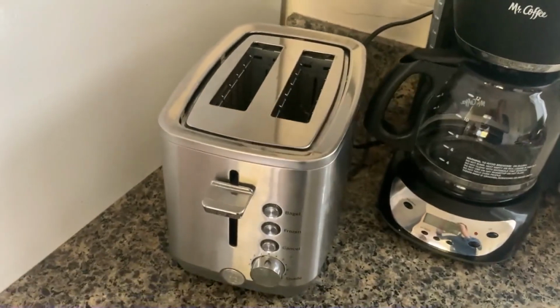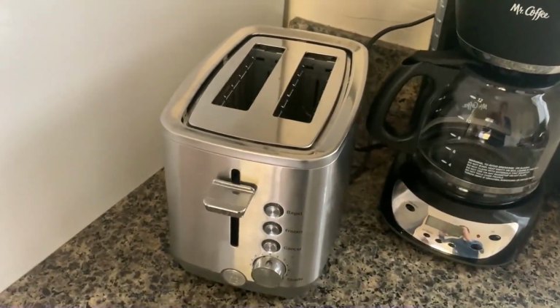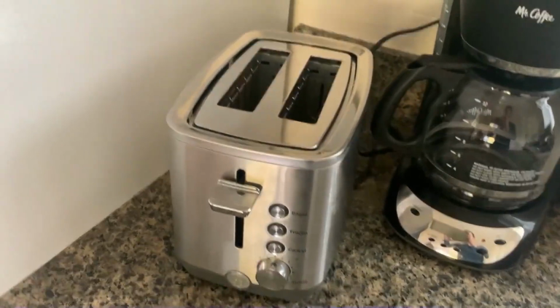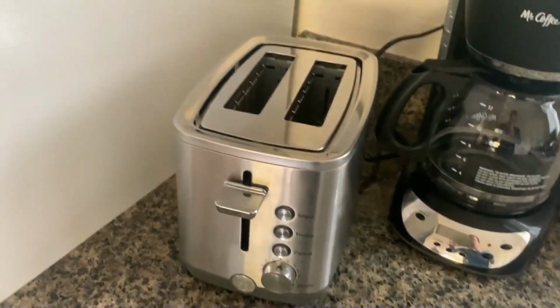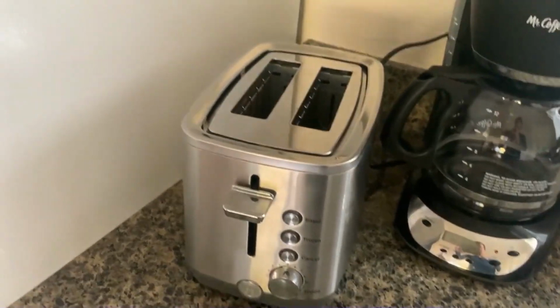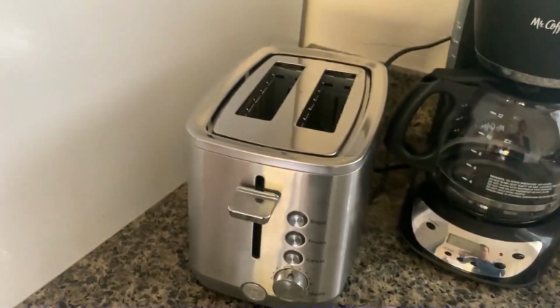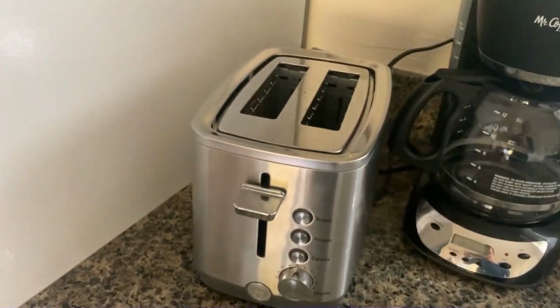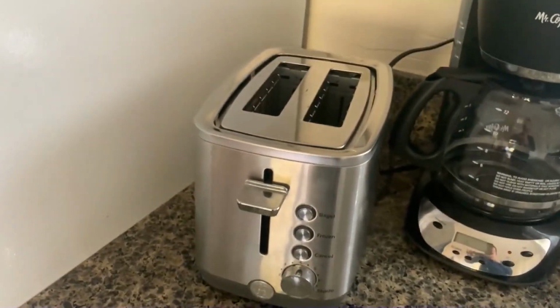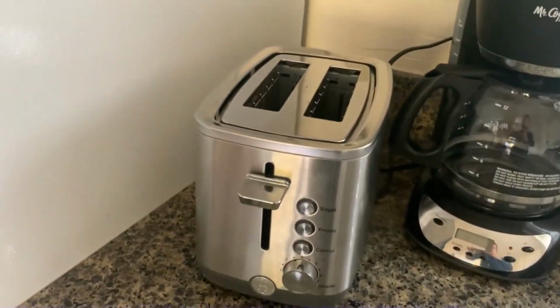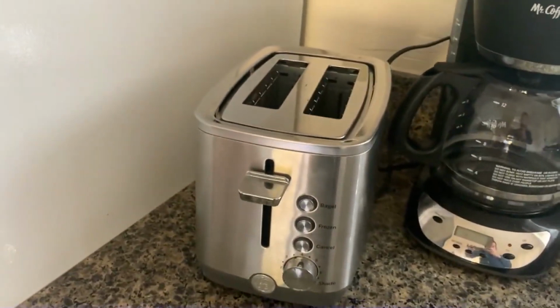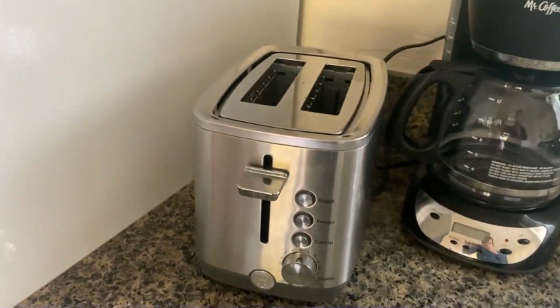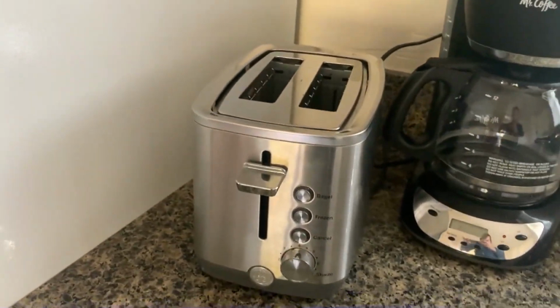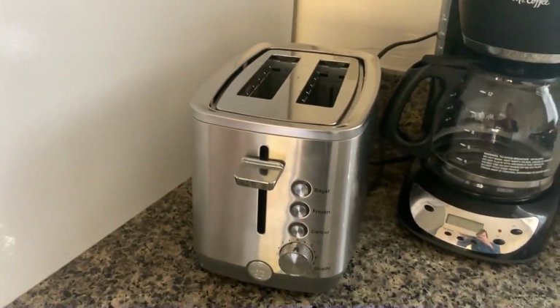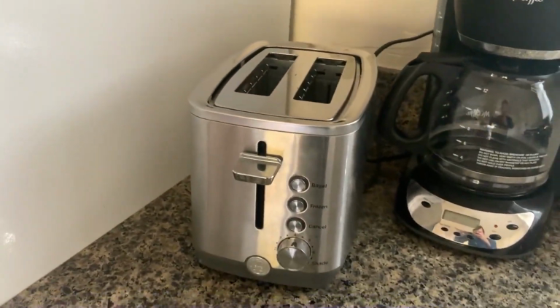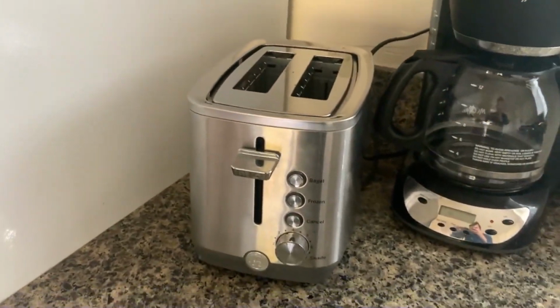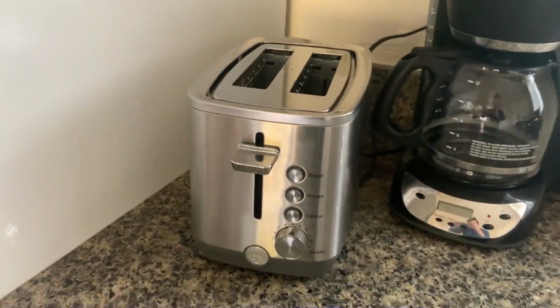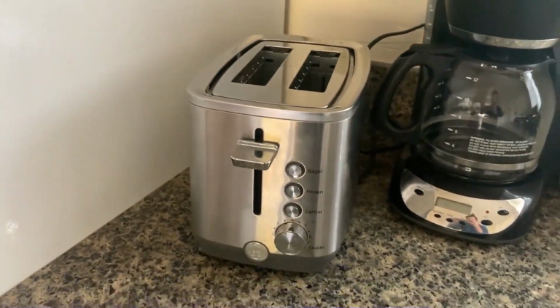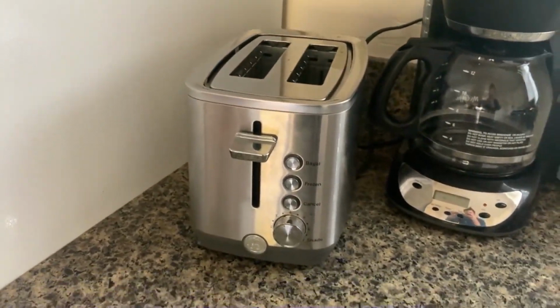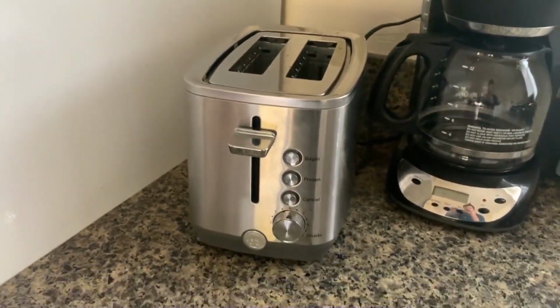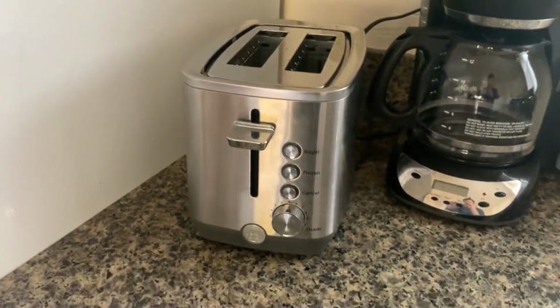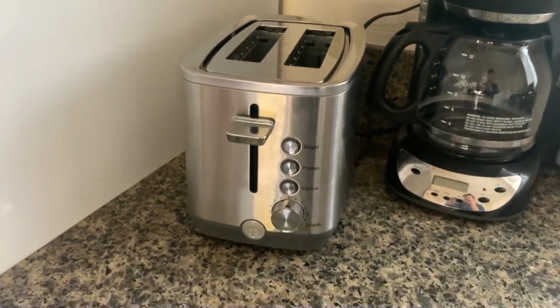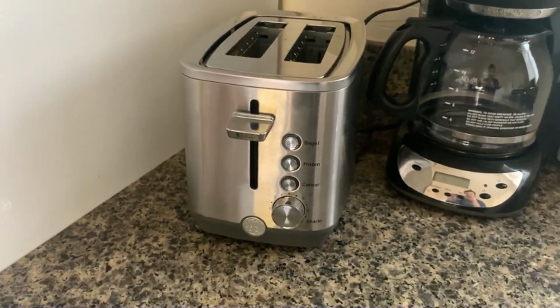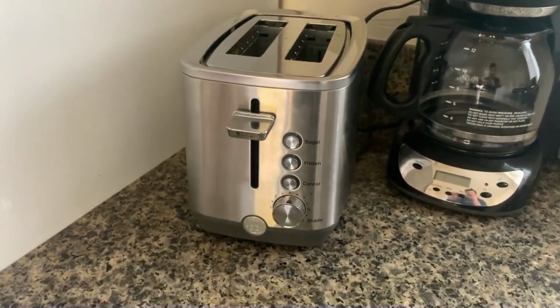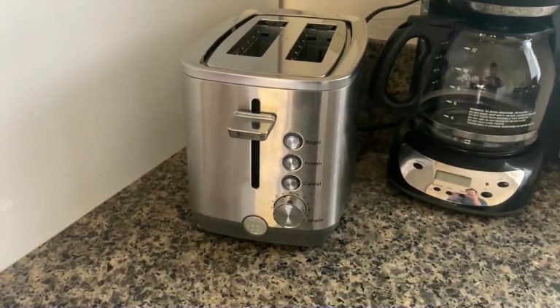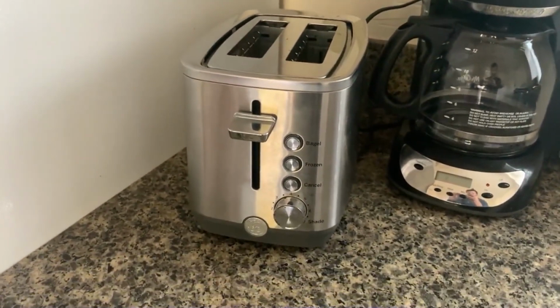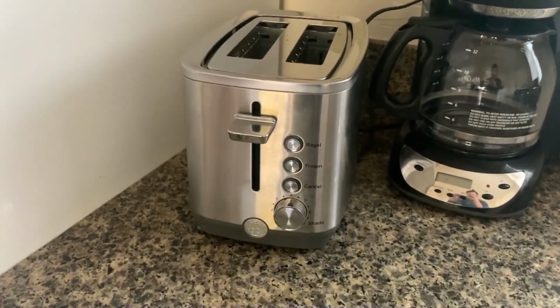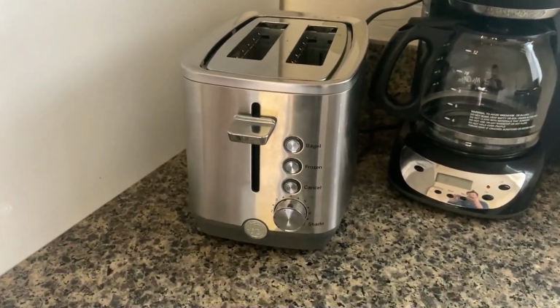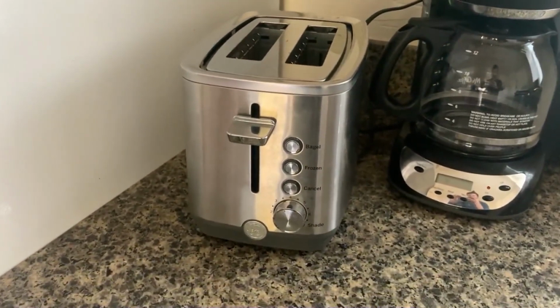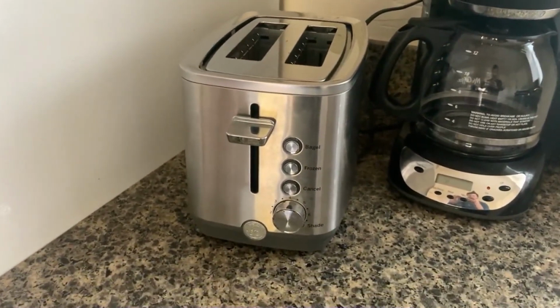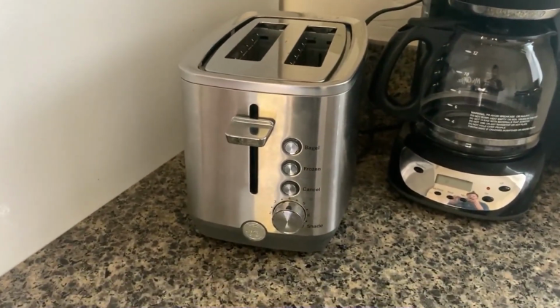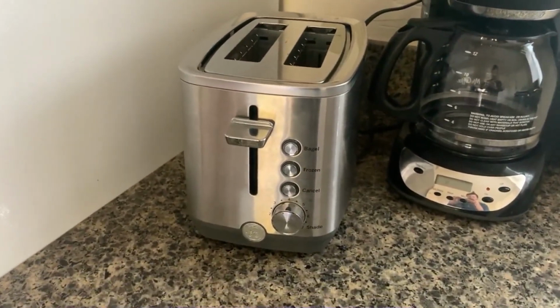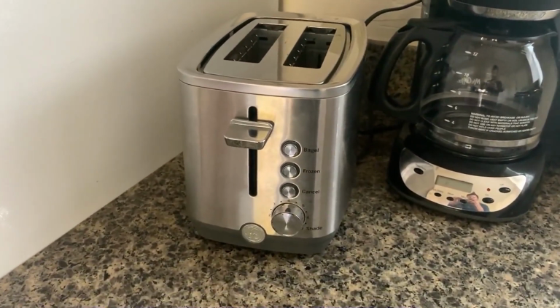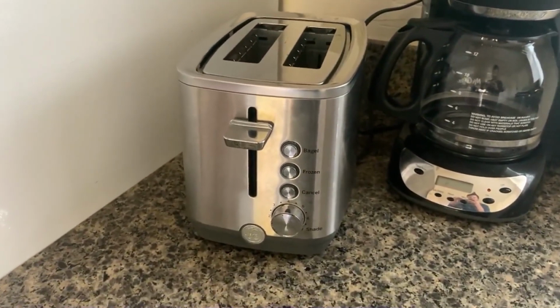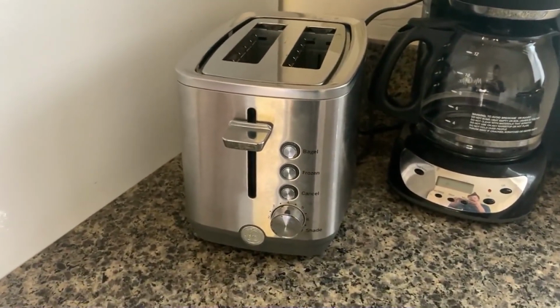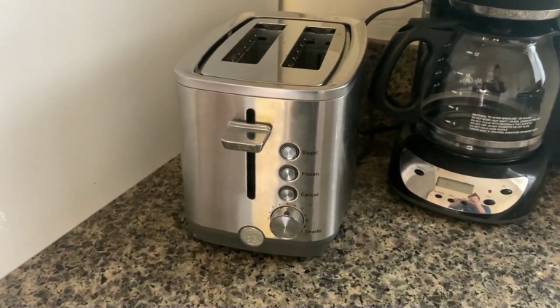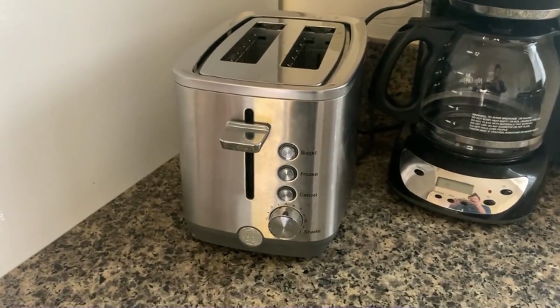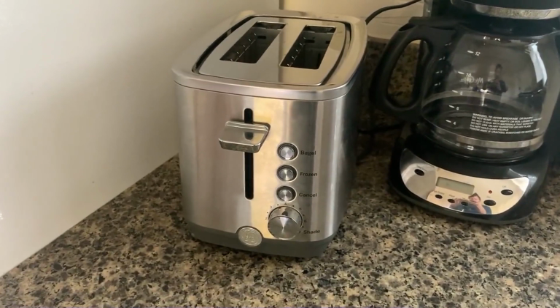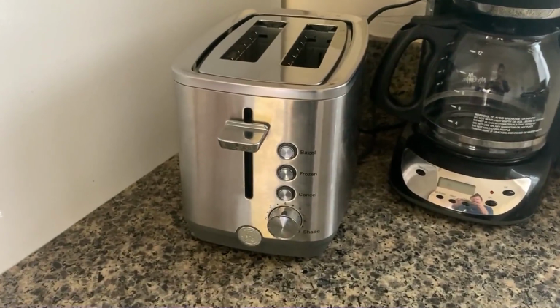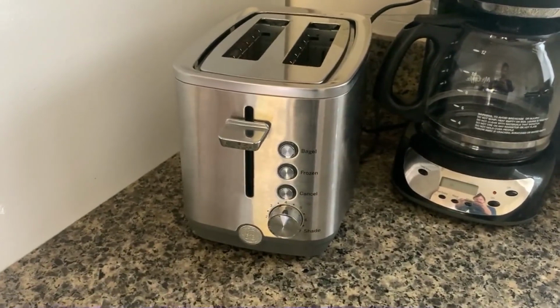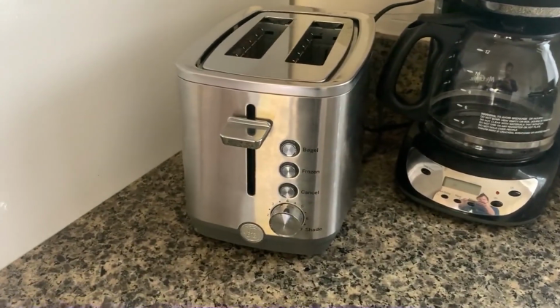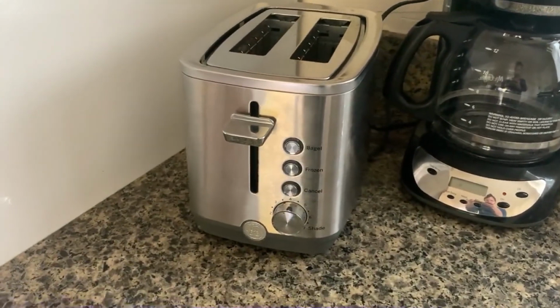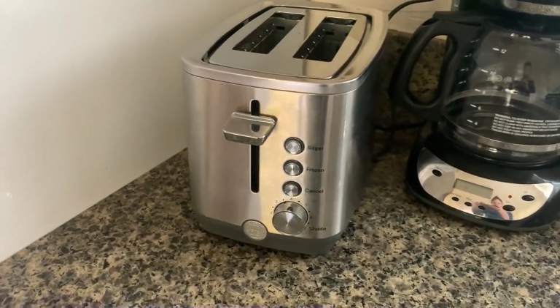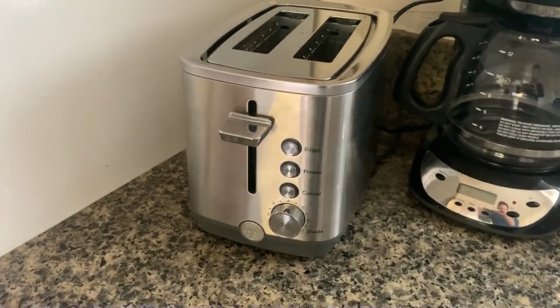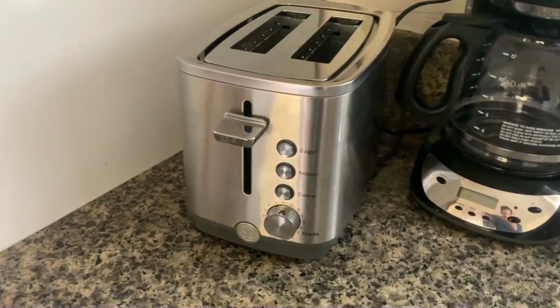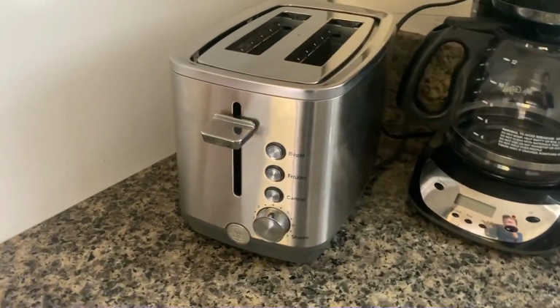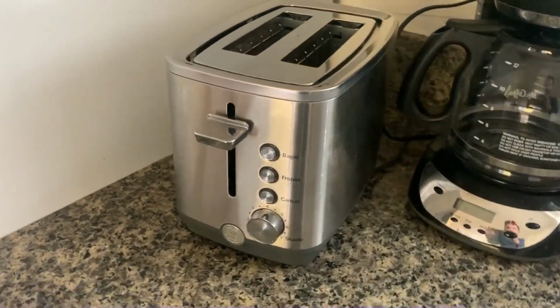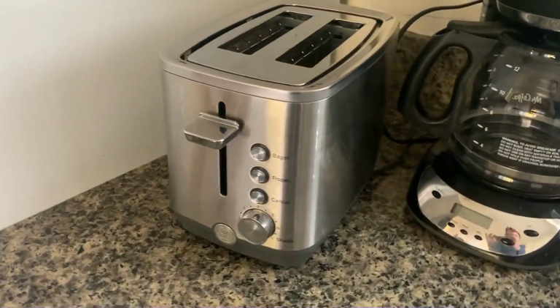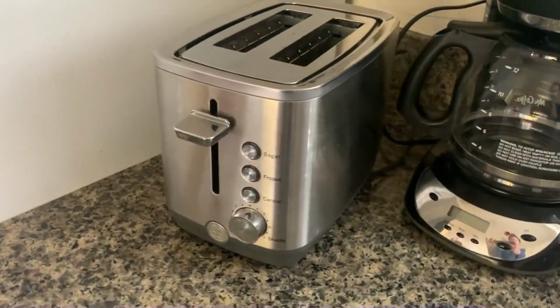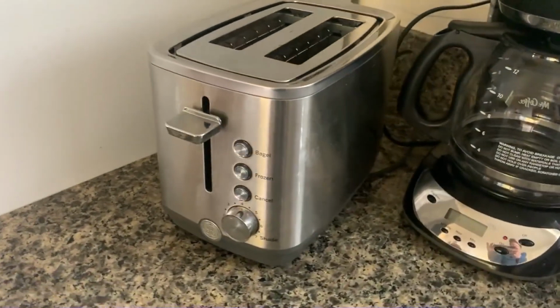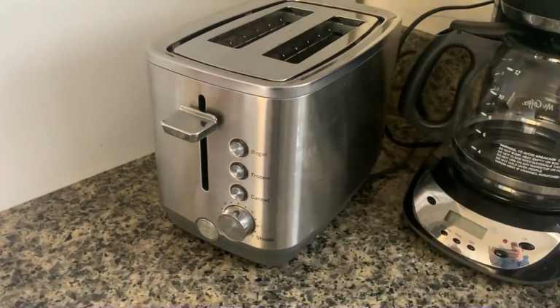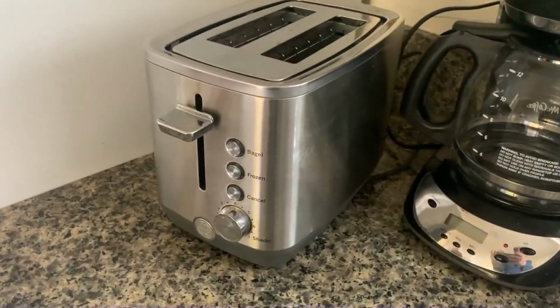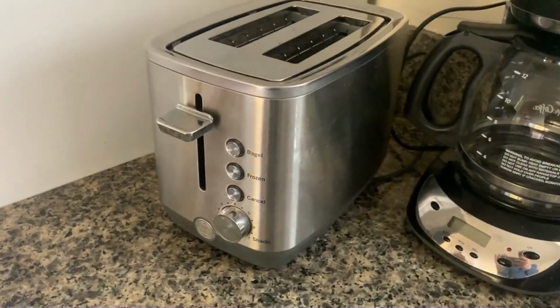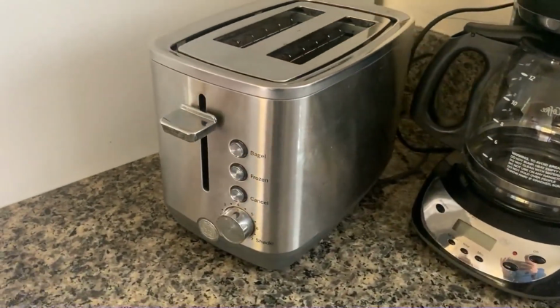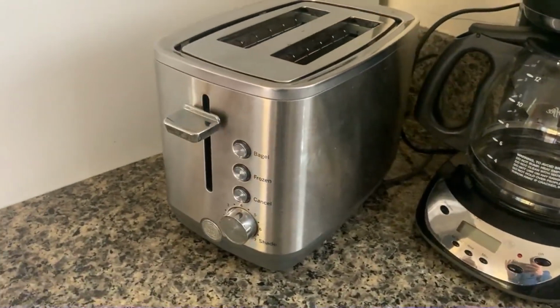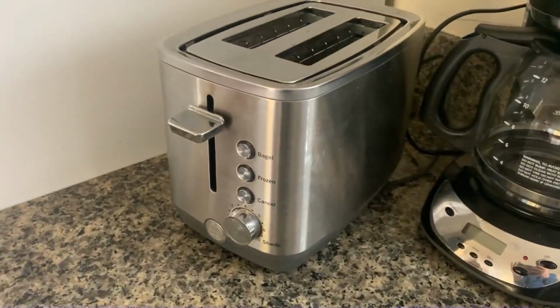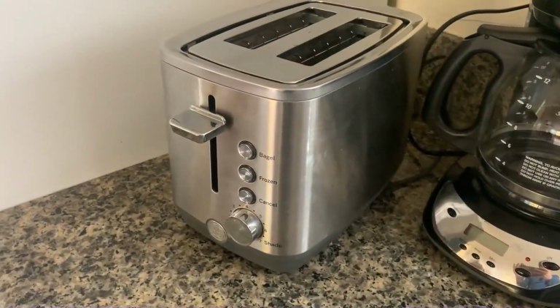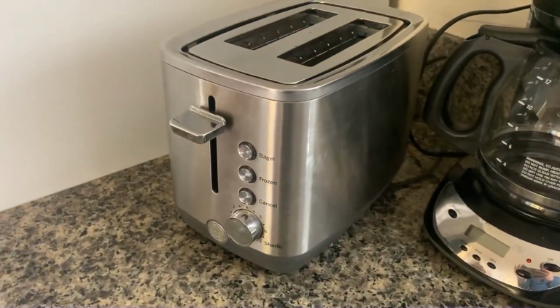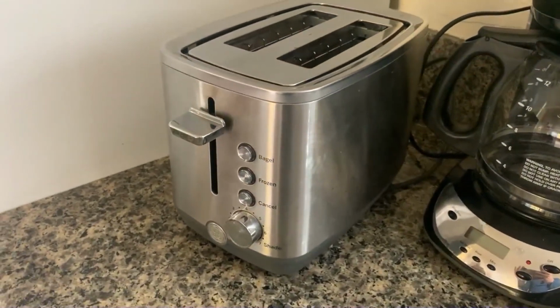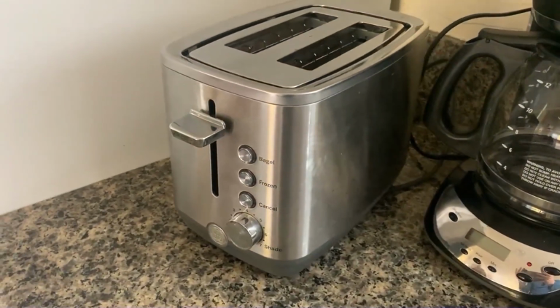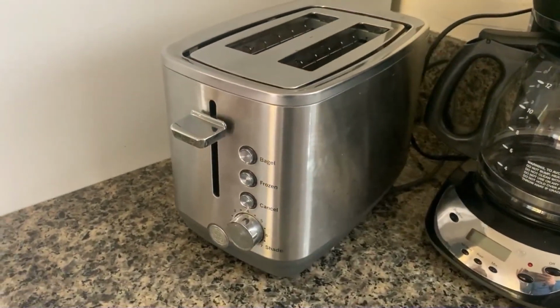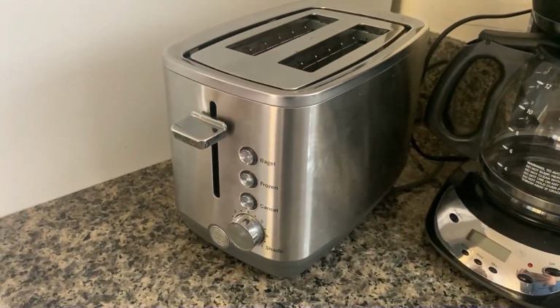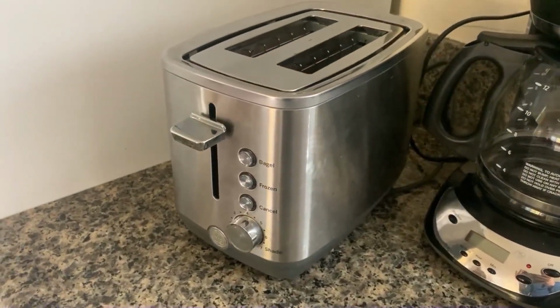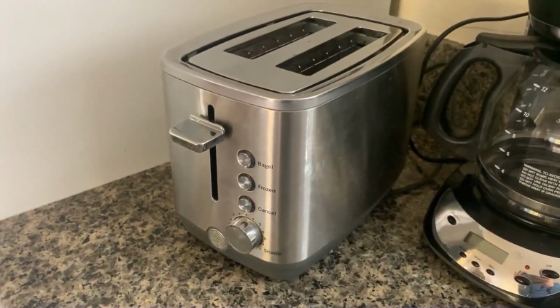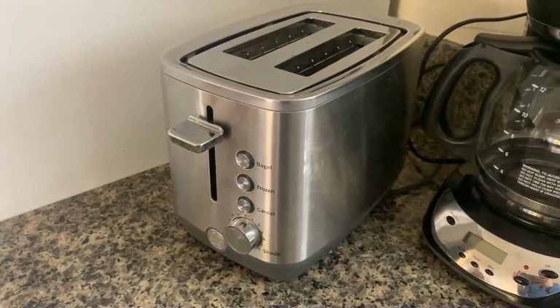I also love that it has wide slats or slots, so you can get thicker things in — thicker pieces of bread or bagels or whatever you need — which is really nice.